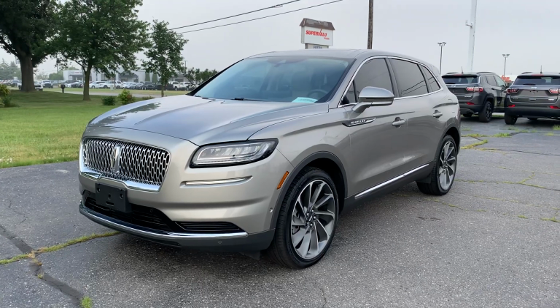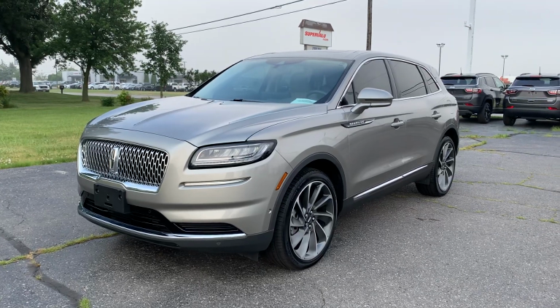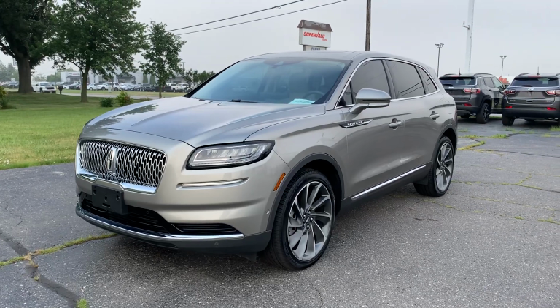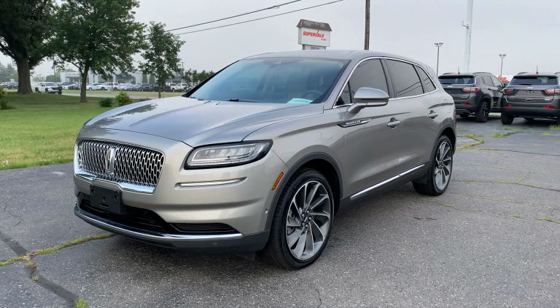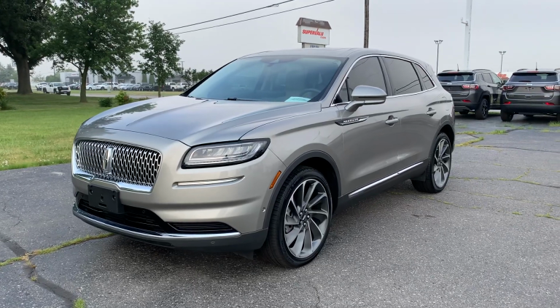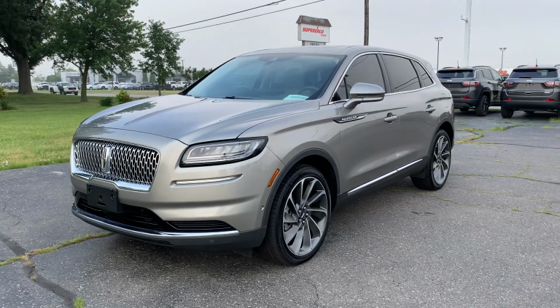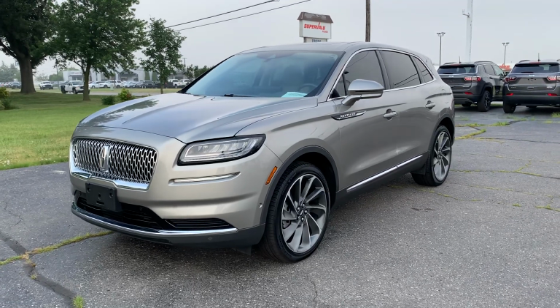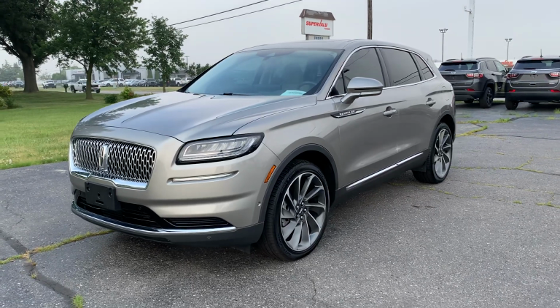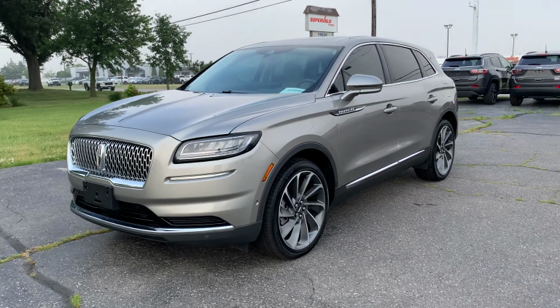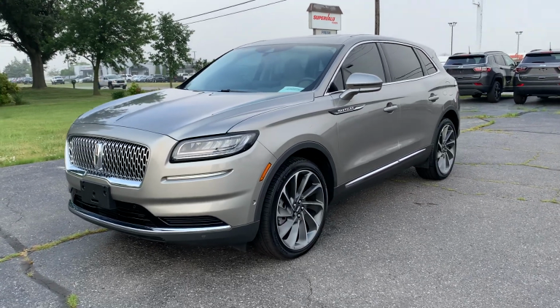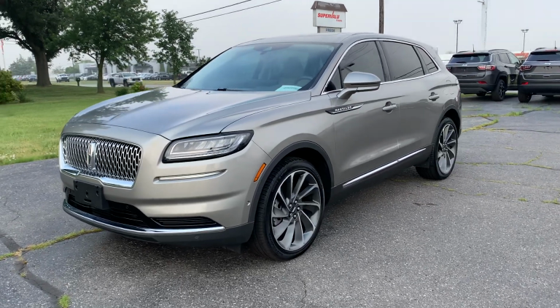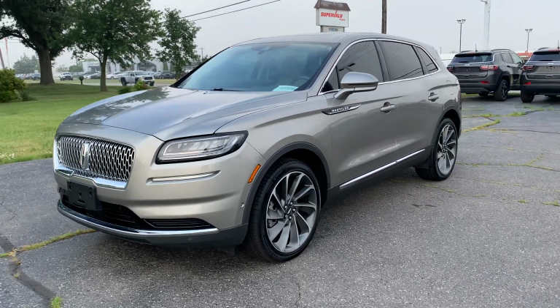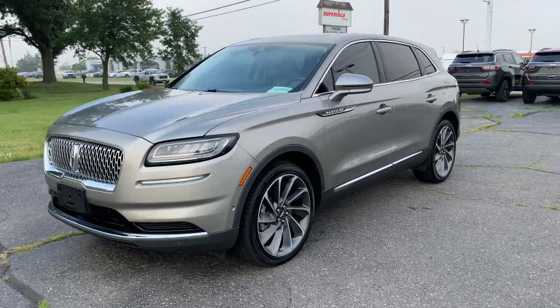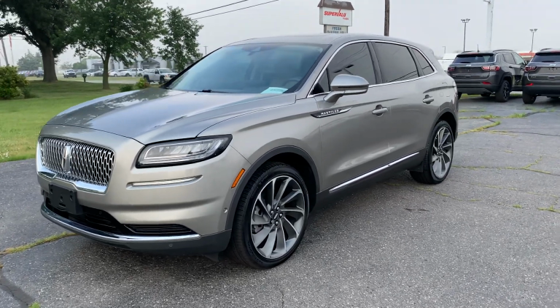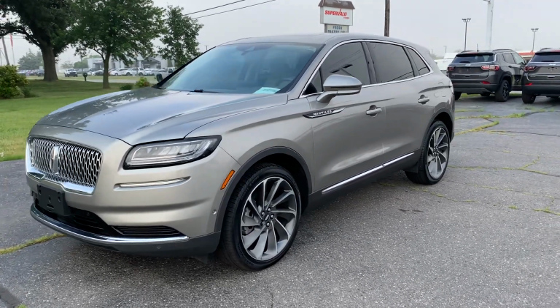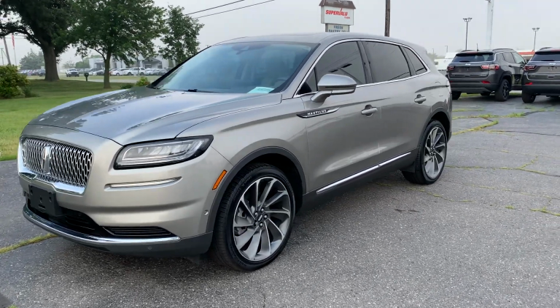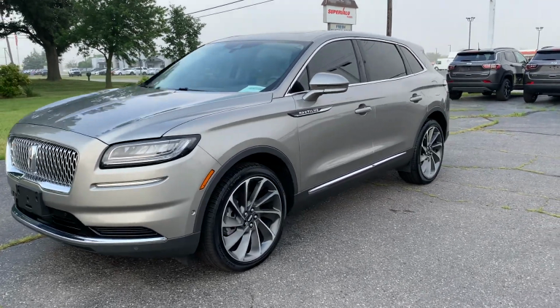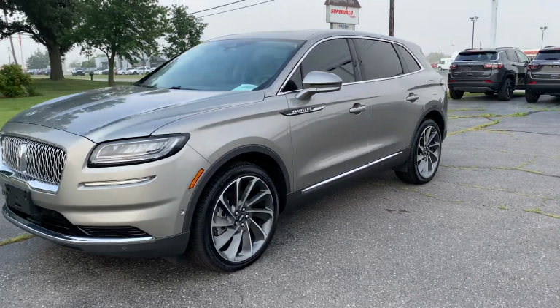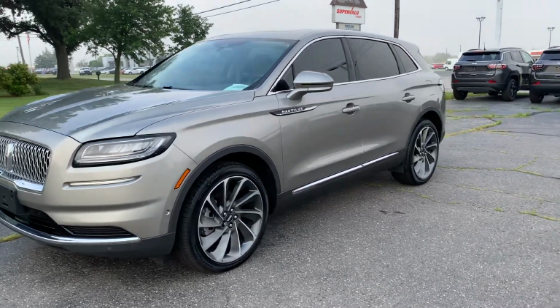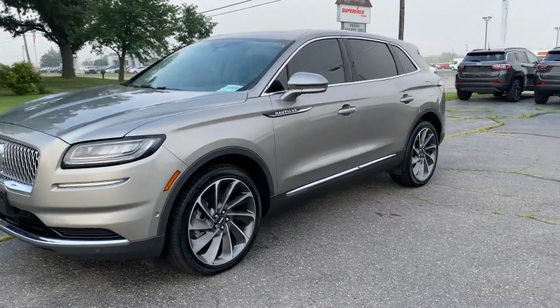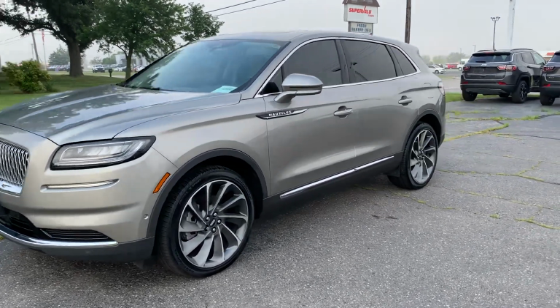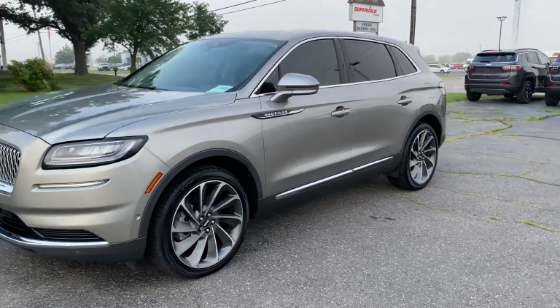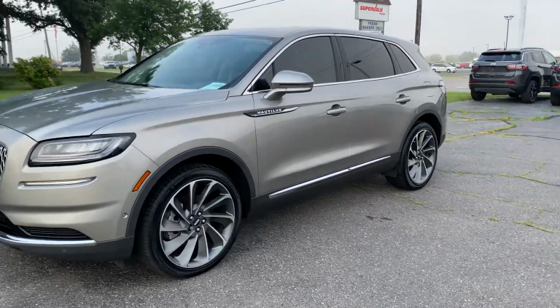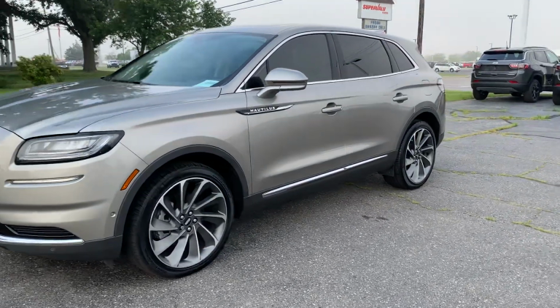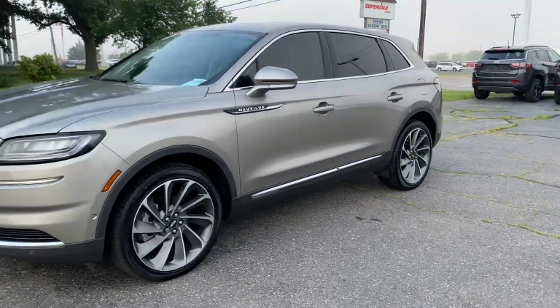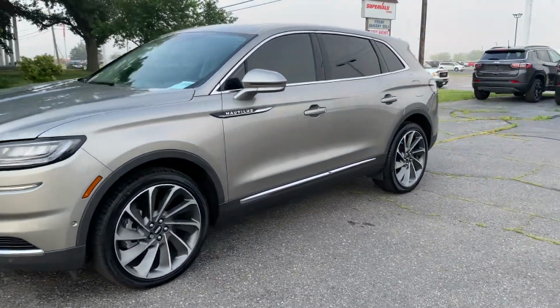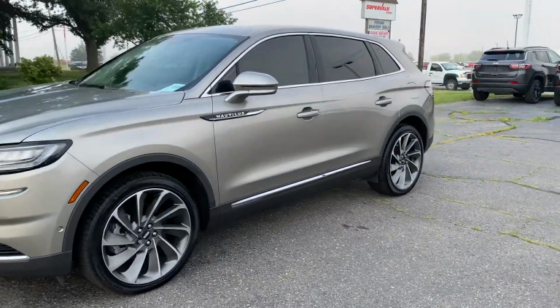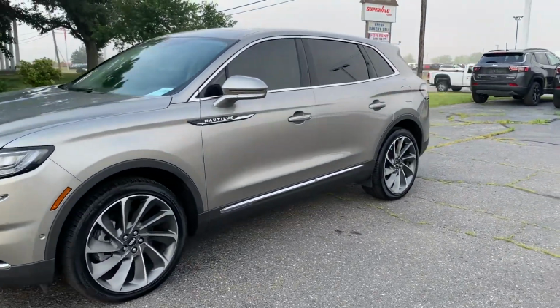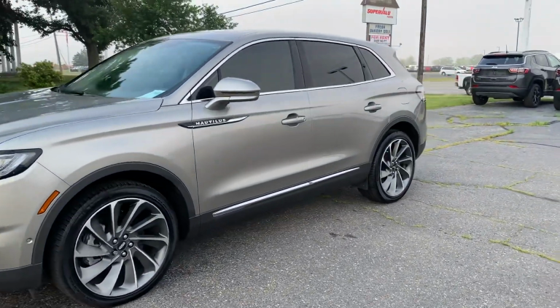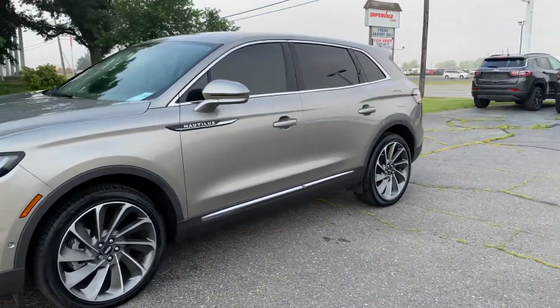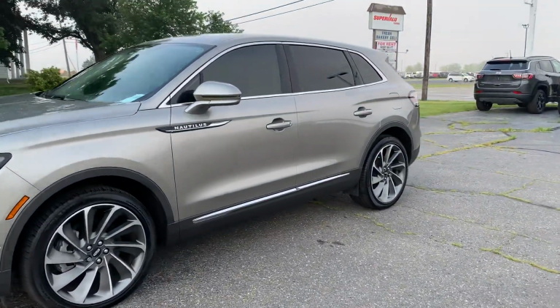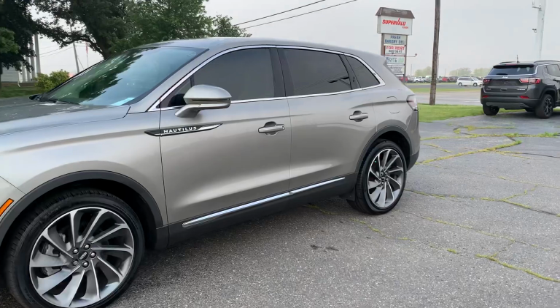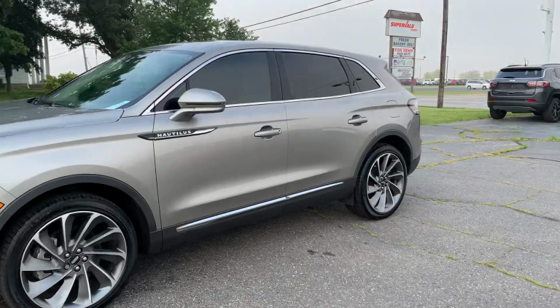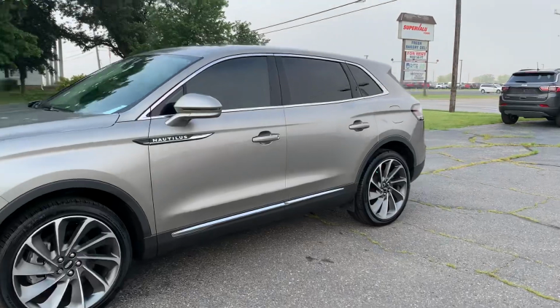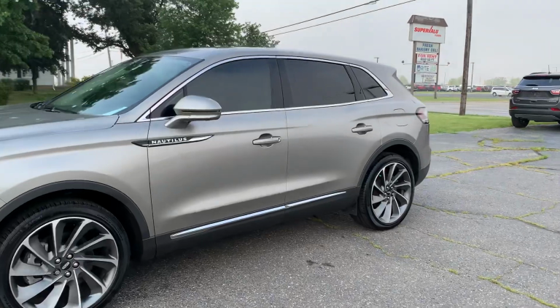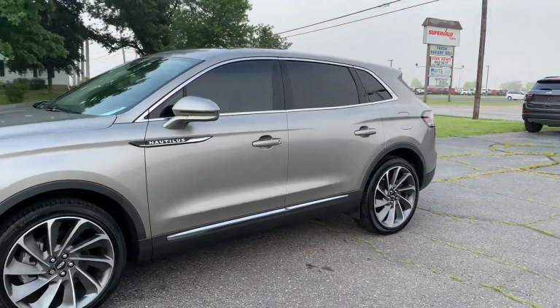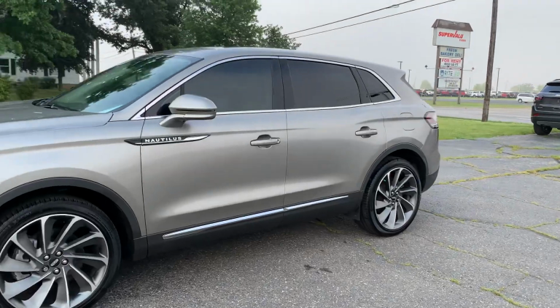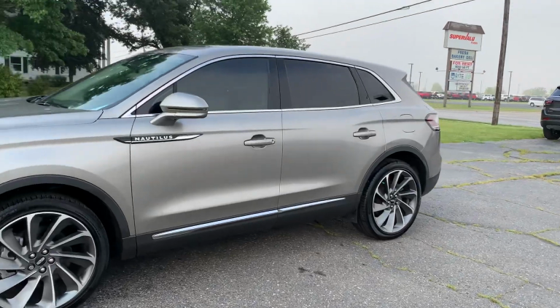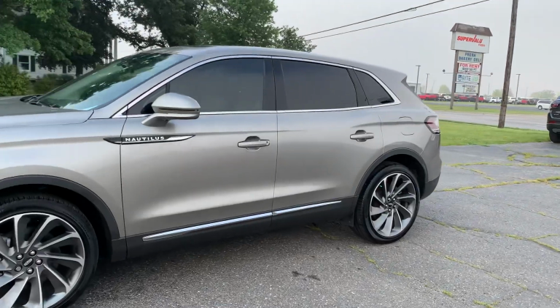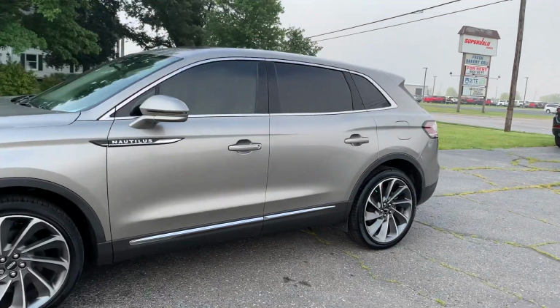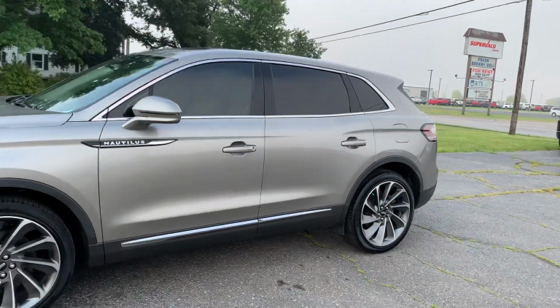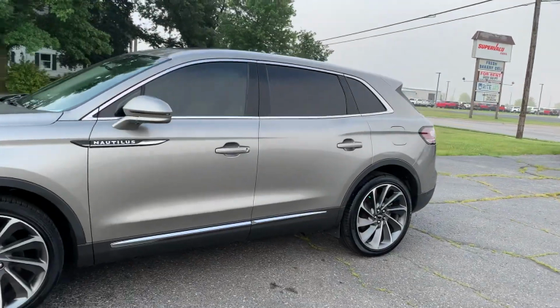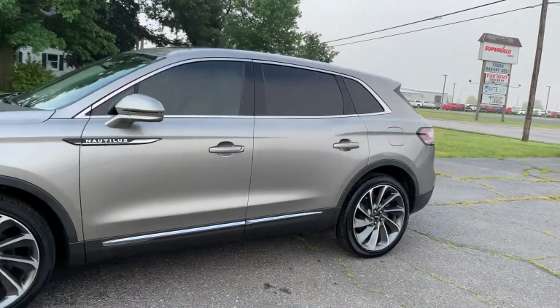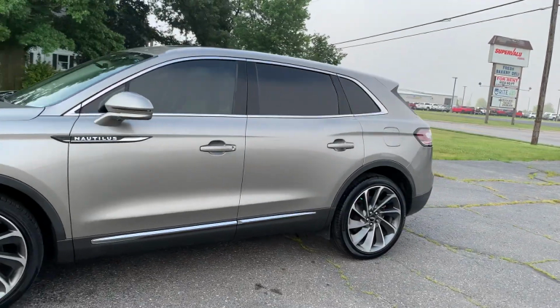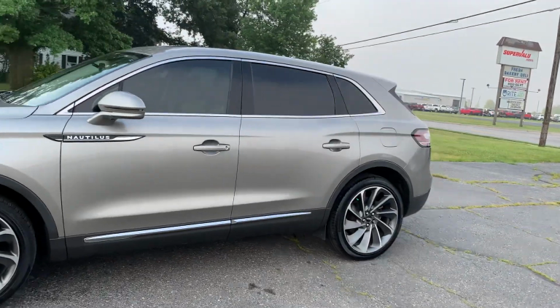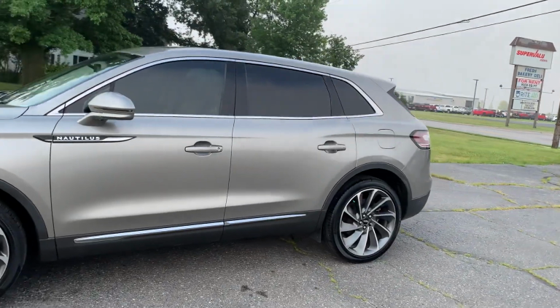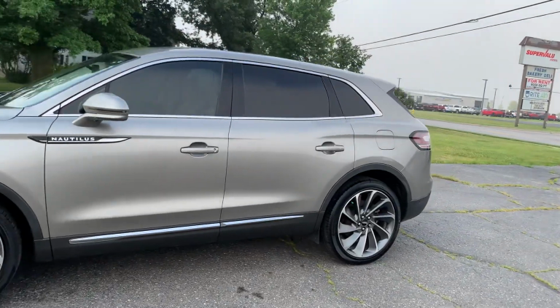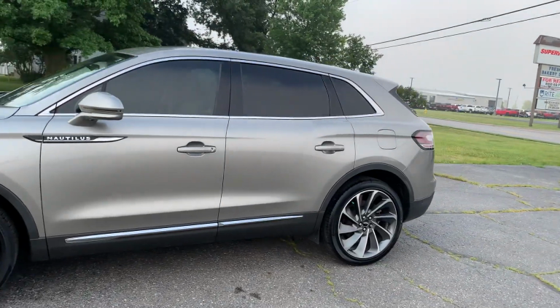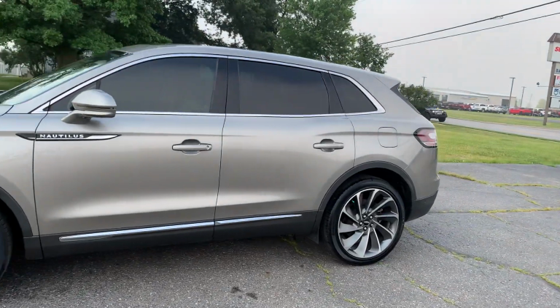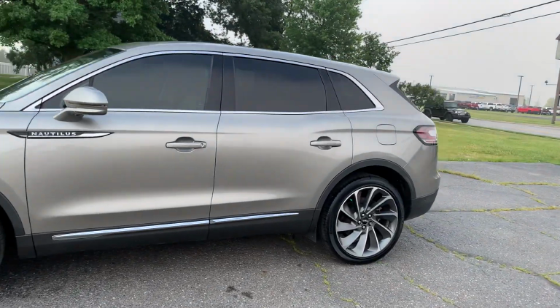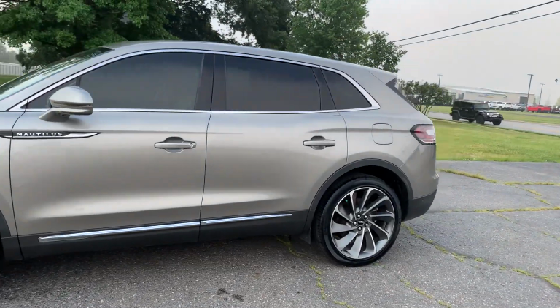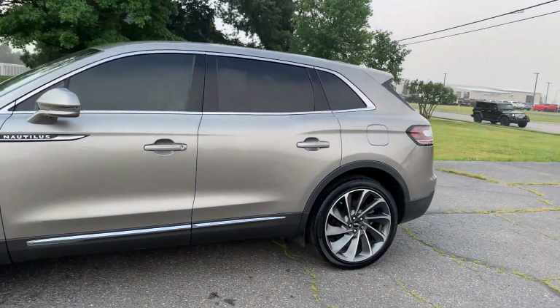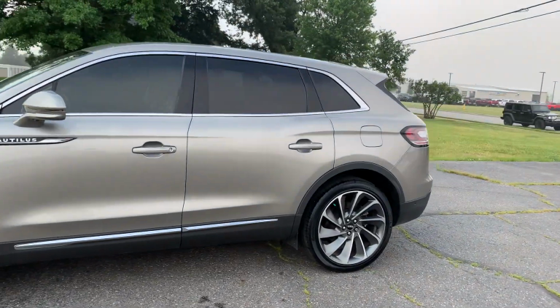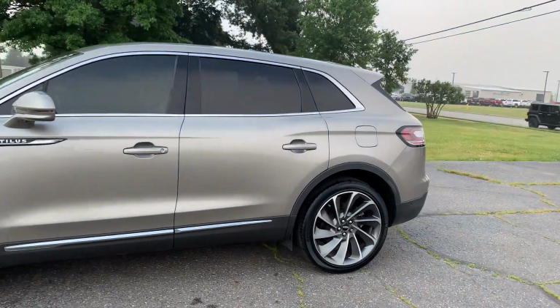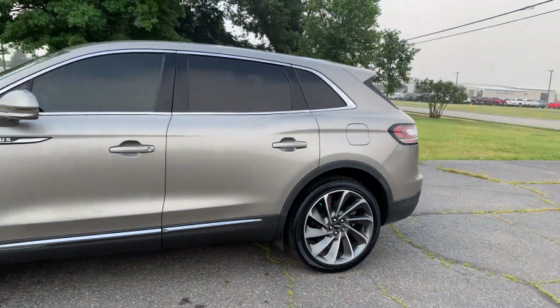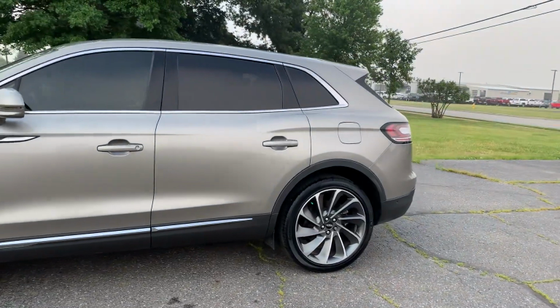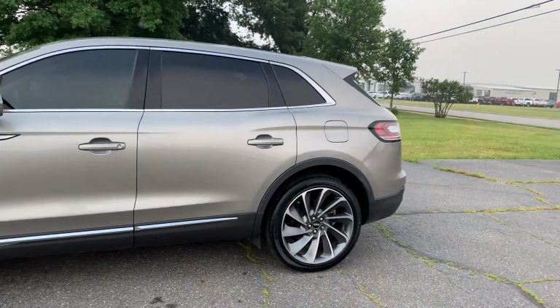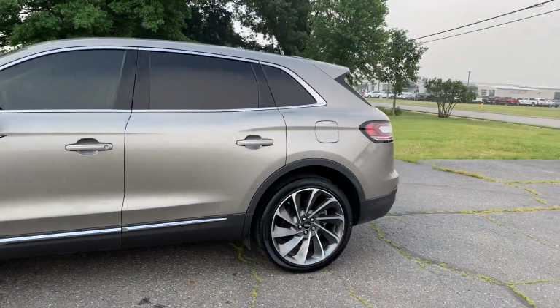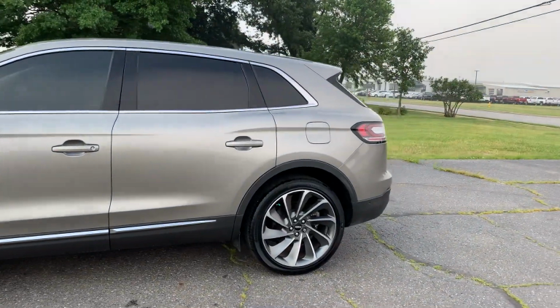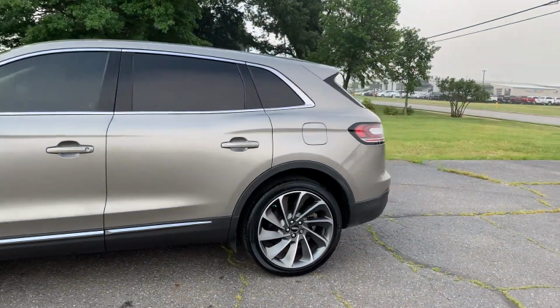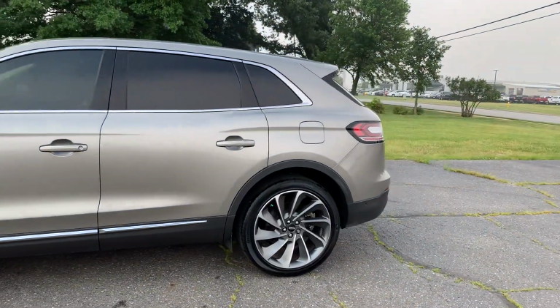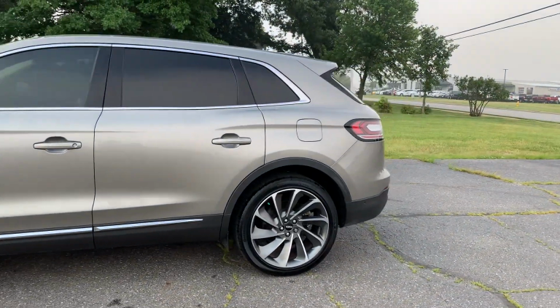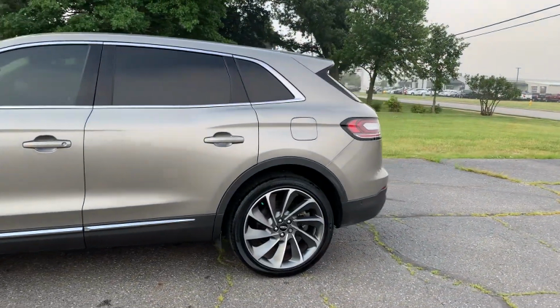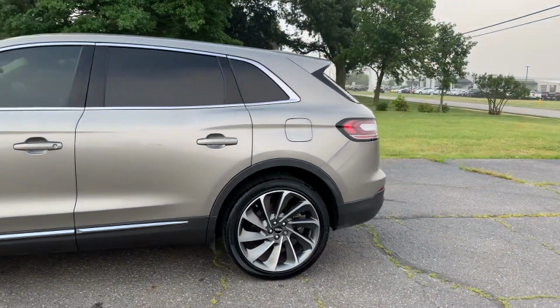Angel here with Terri Henricks Chrysler. Going to take you on a quick walk around of this 2023 Lincoln Nautilus Reserve.